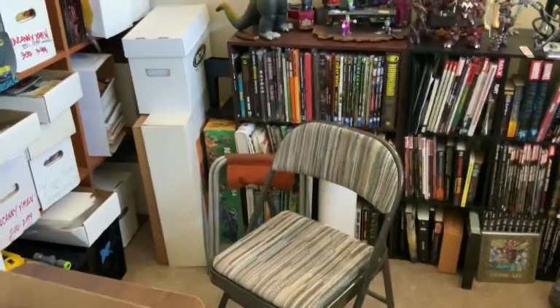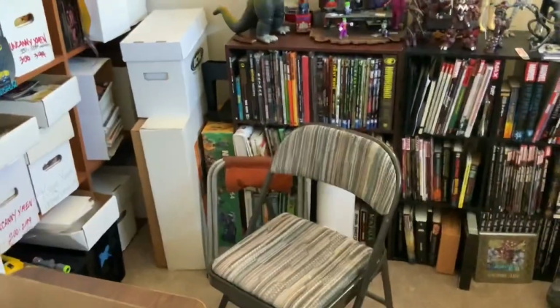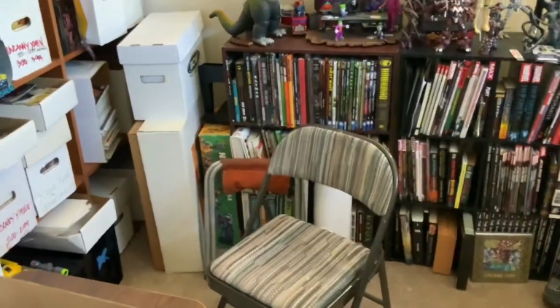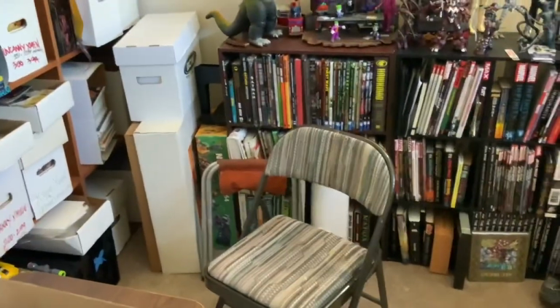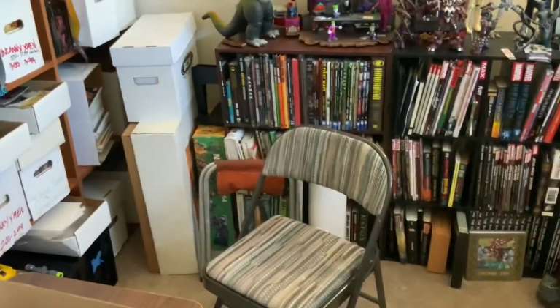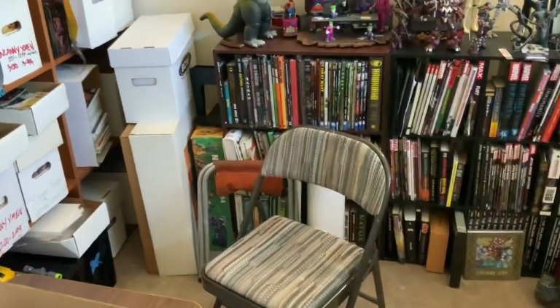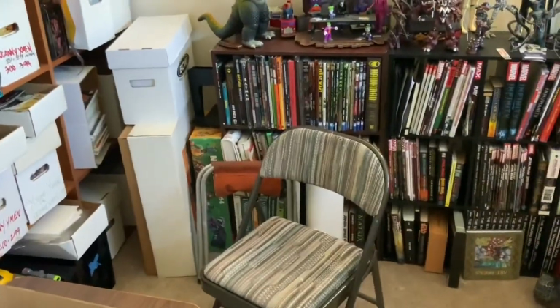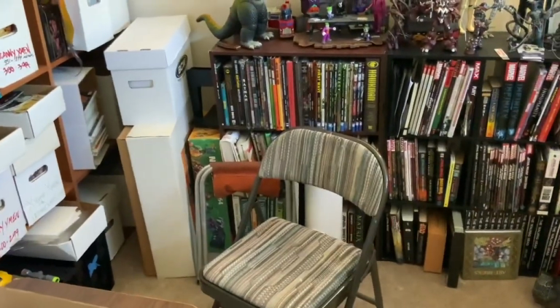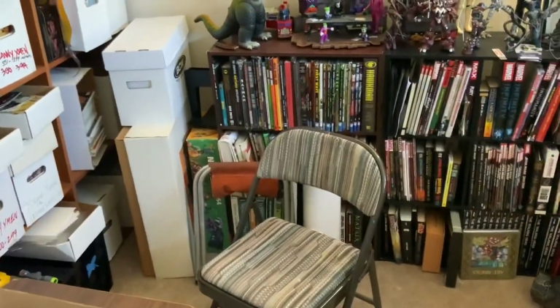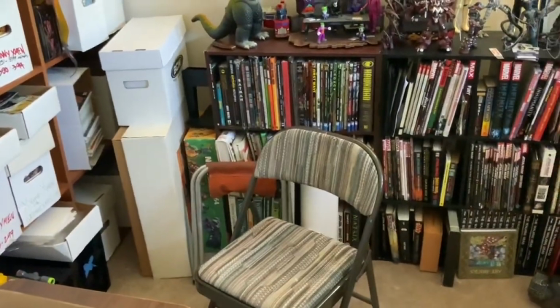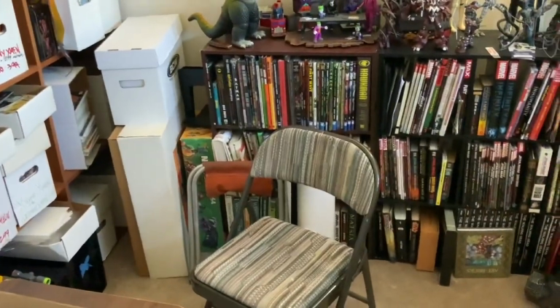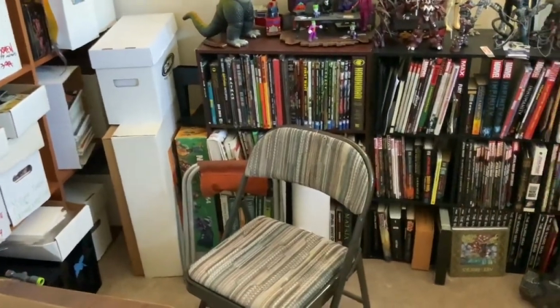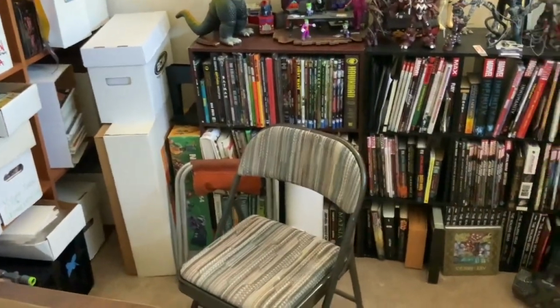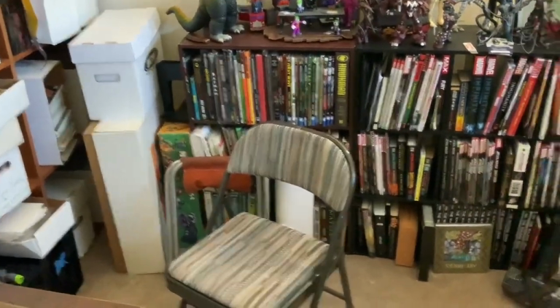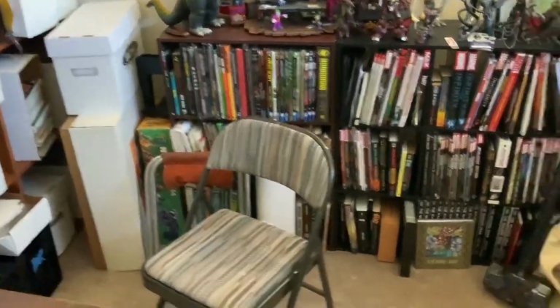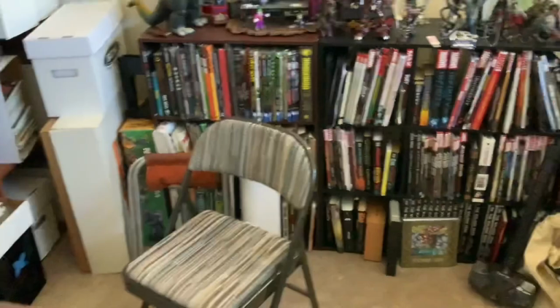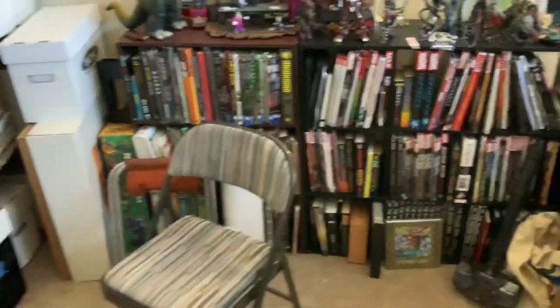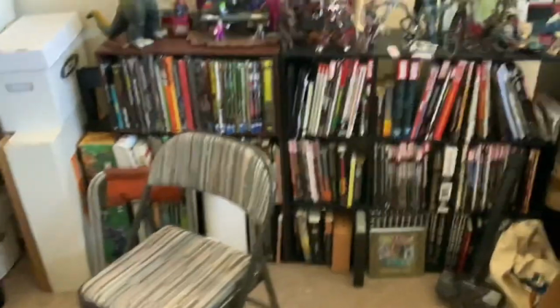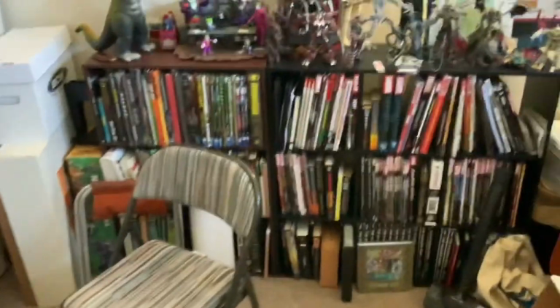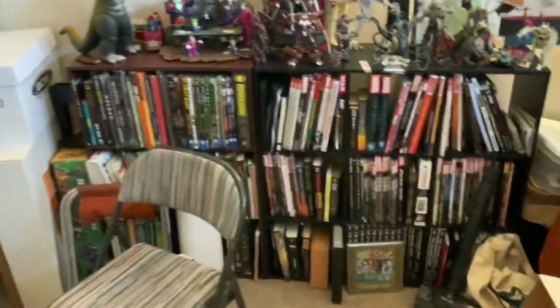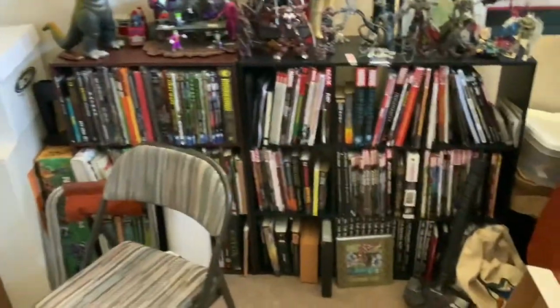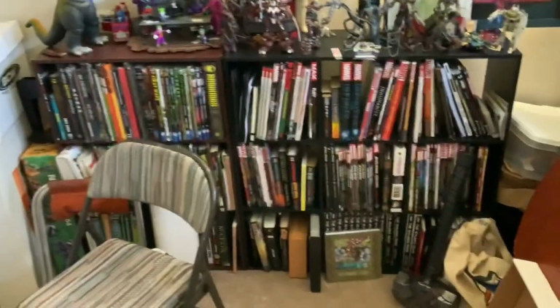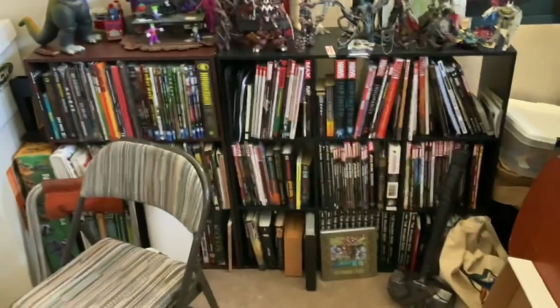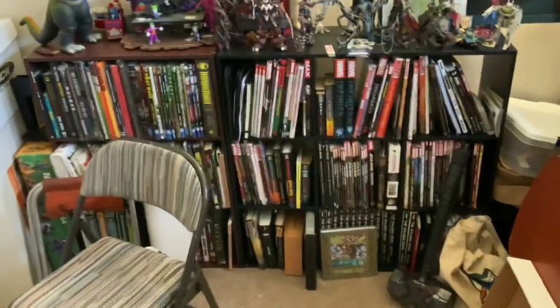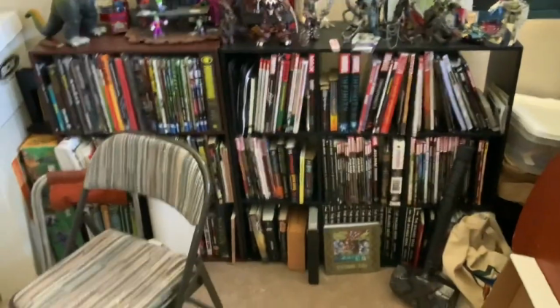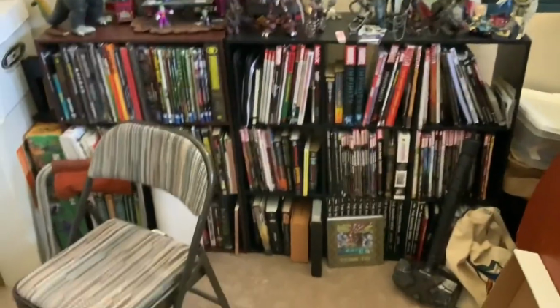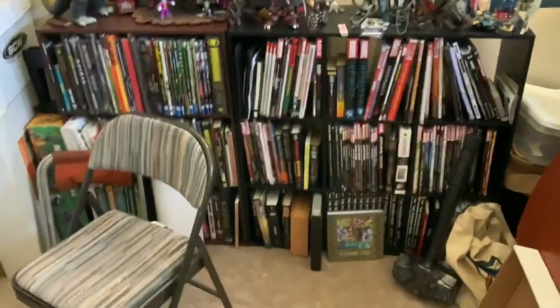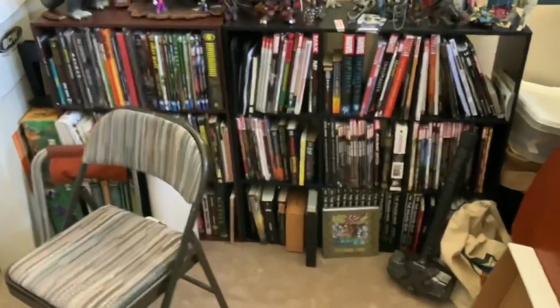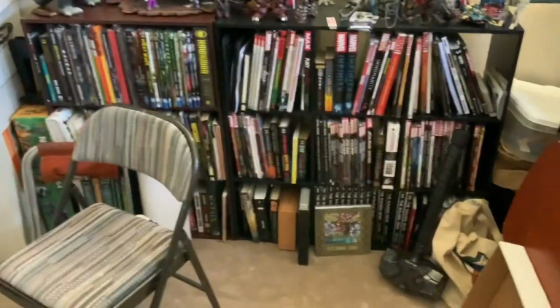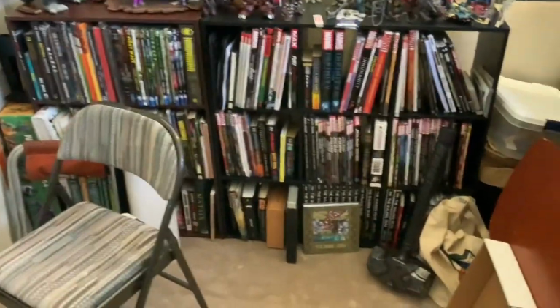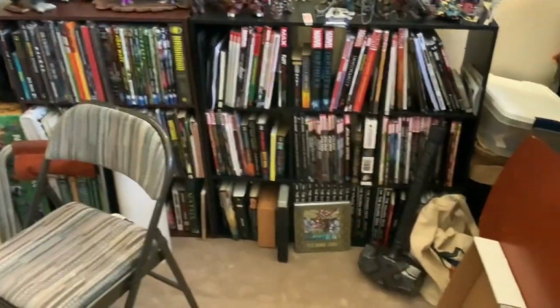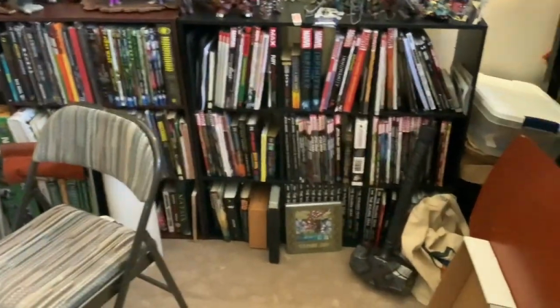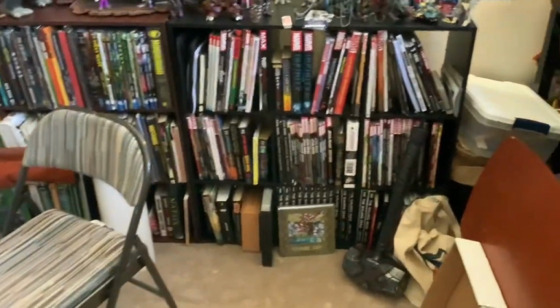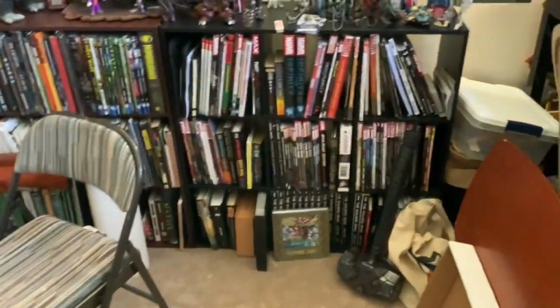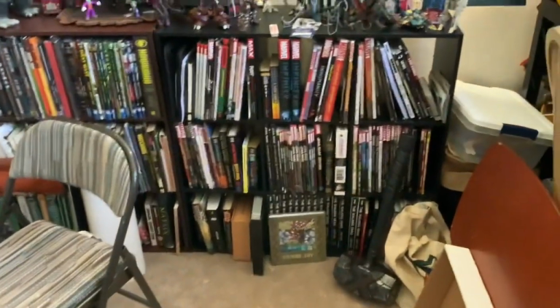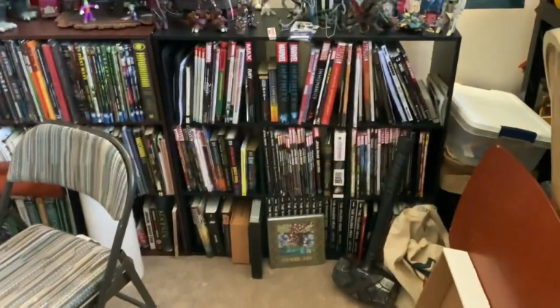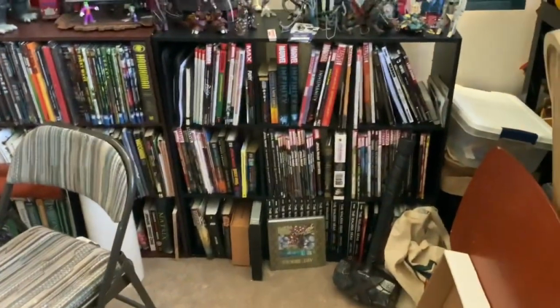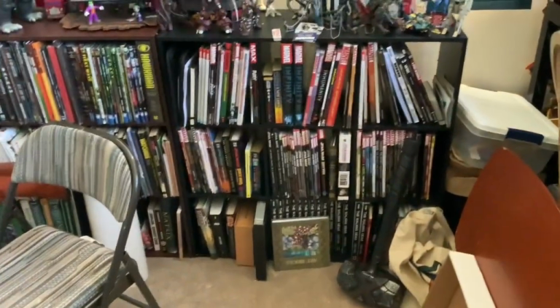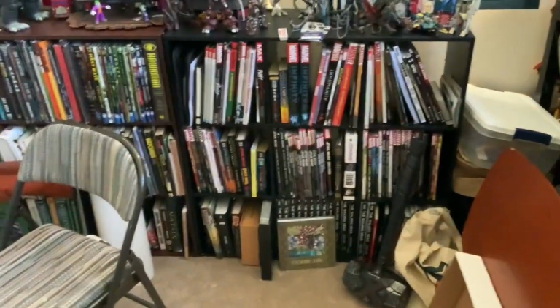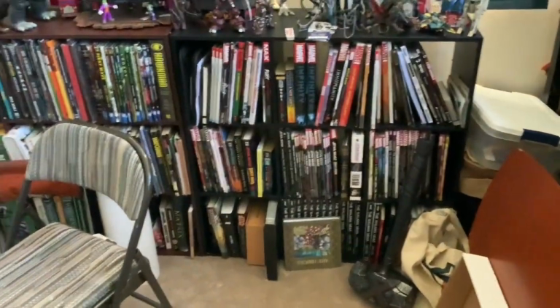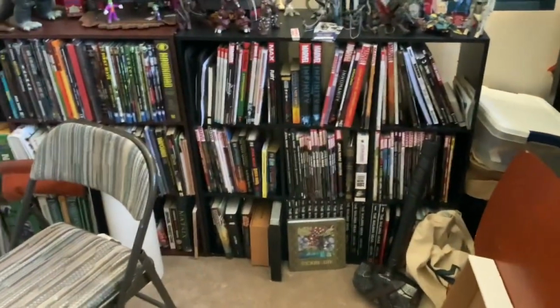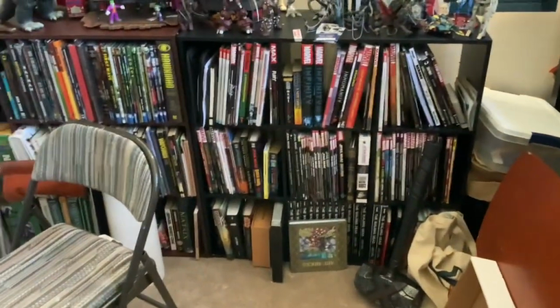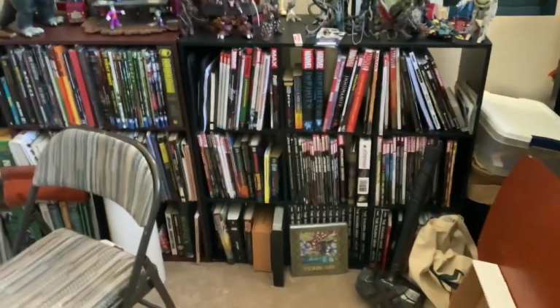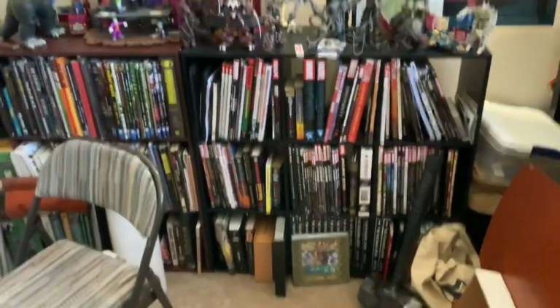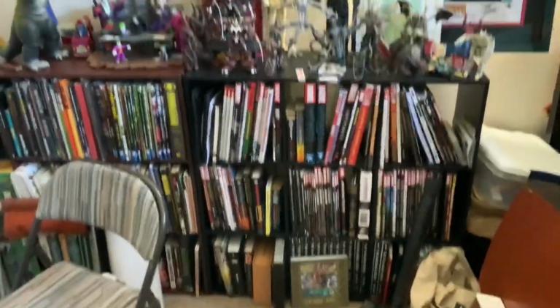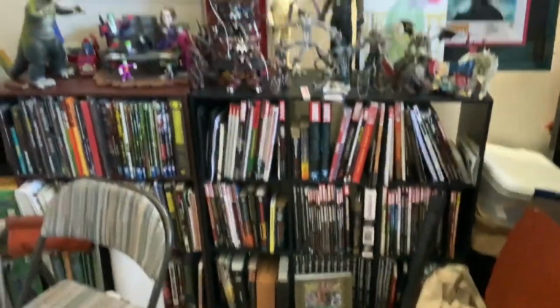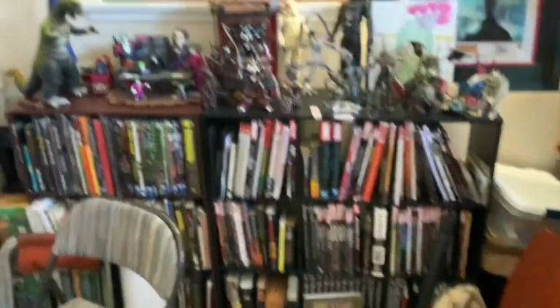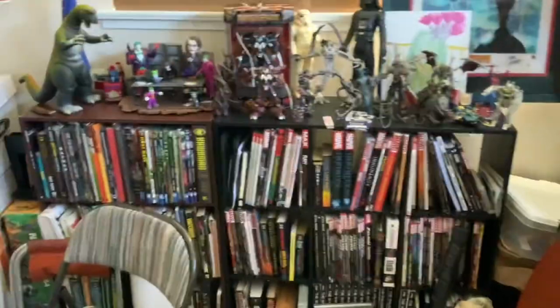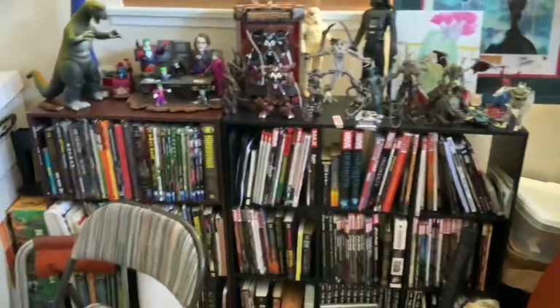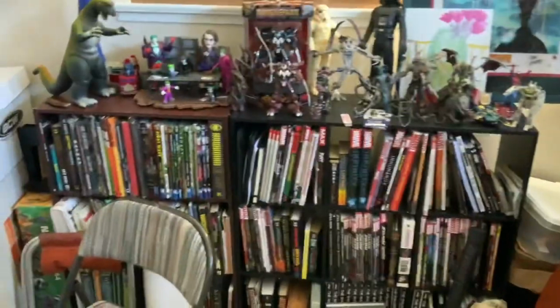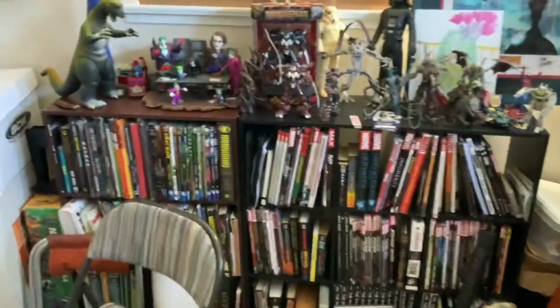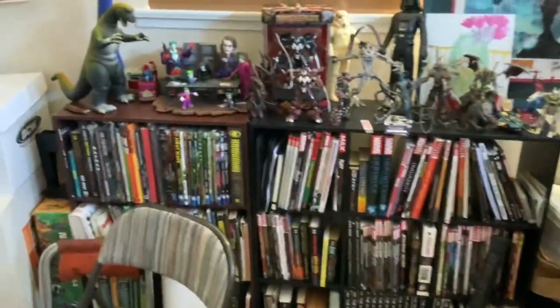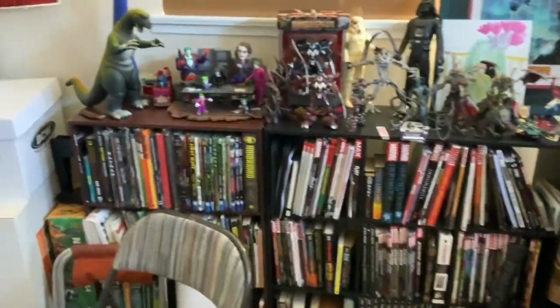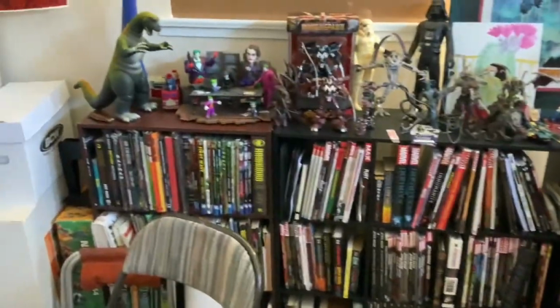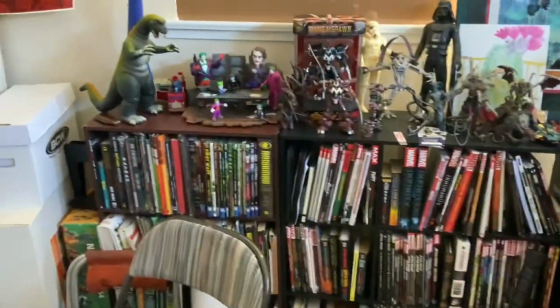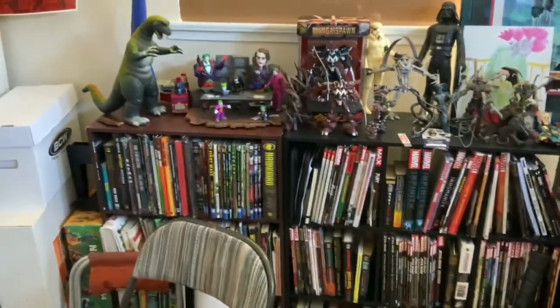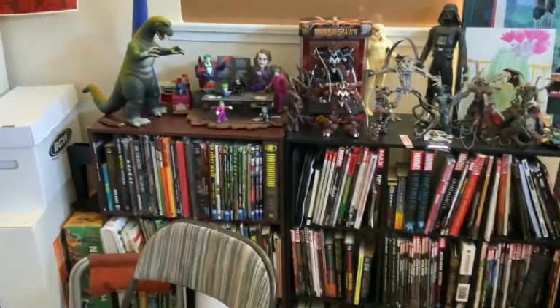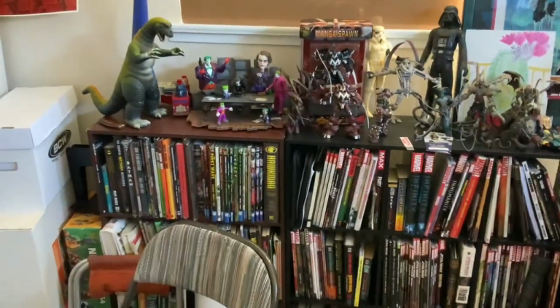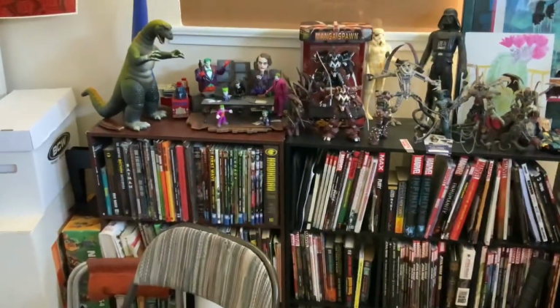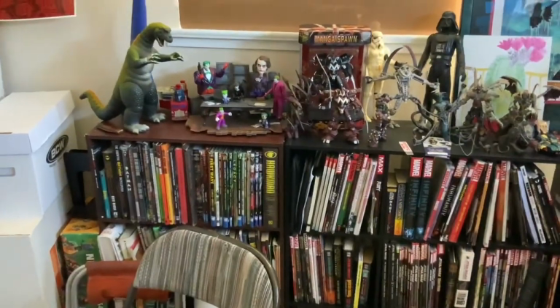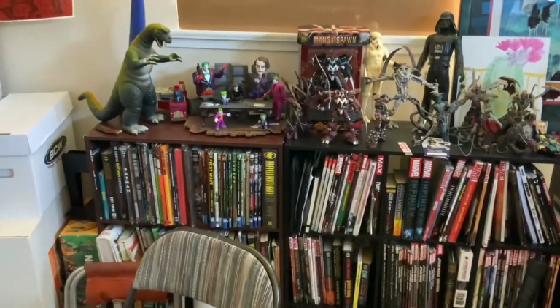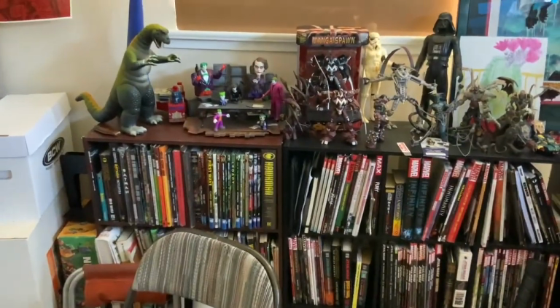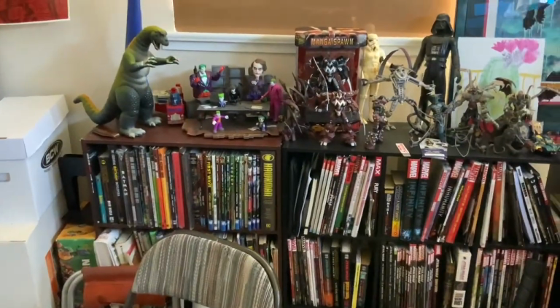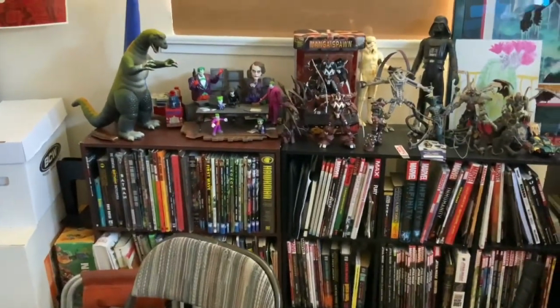Starting off with DC on the left, goes Marvel to the right, and then some independents mixed in on the bottom. Got some toys down there too.